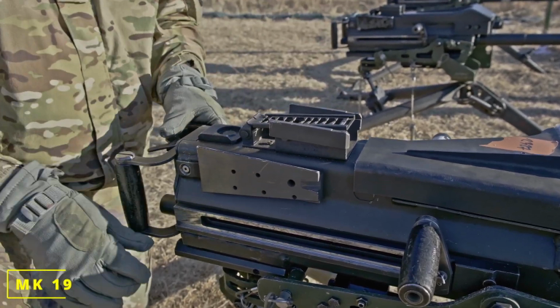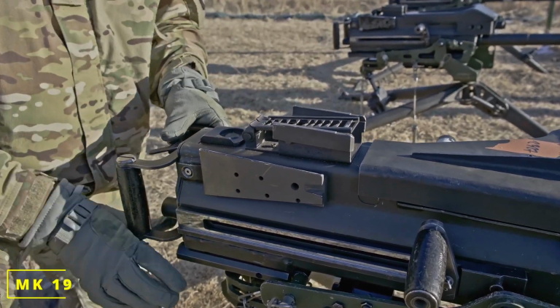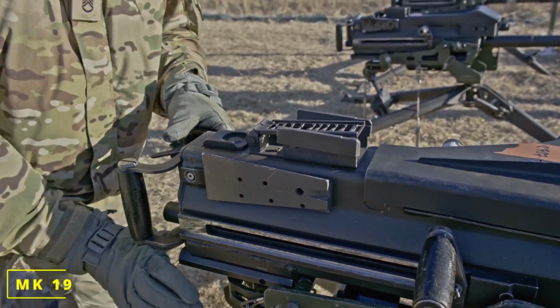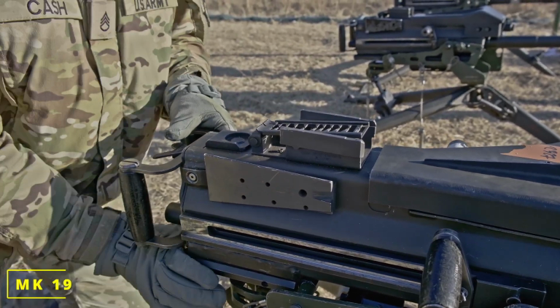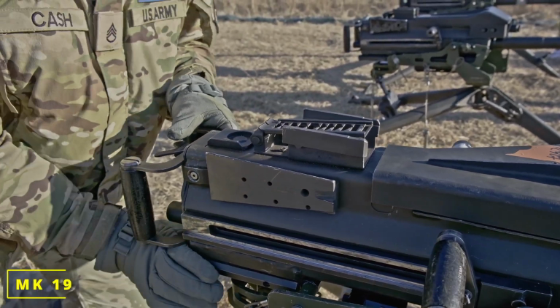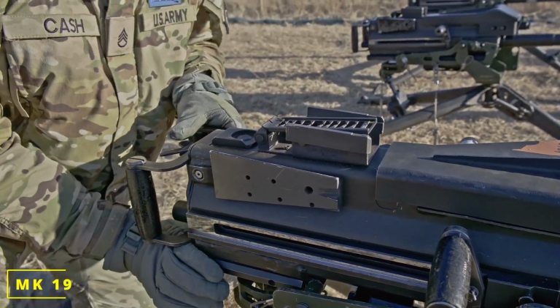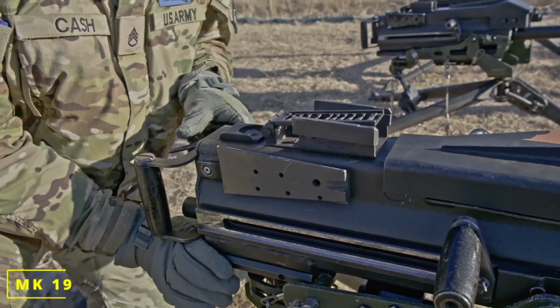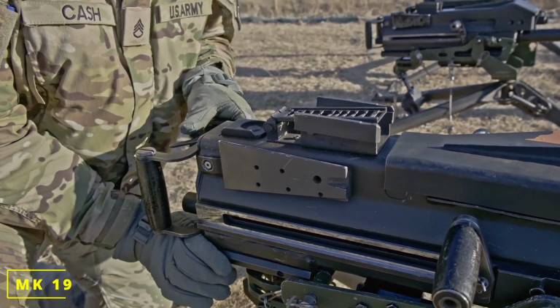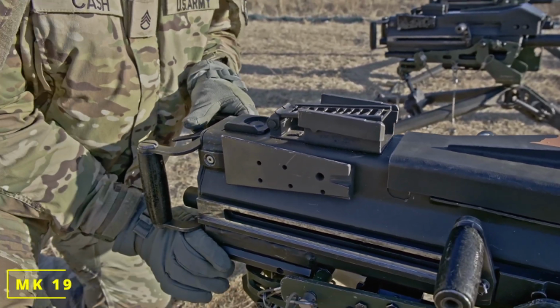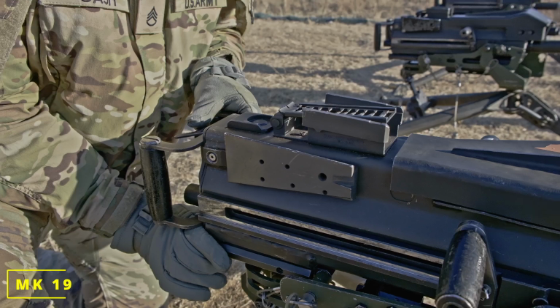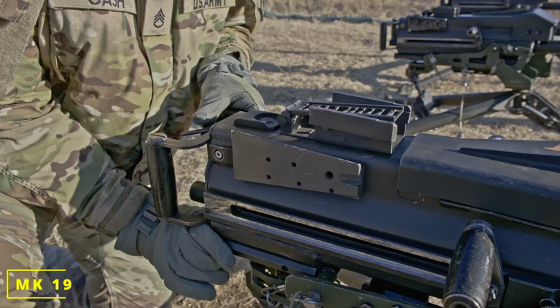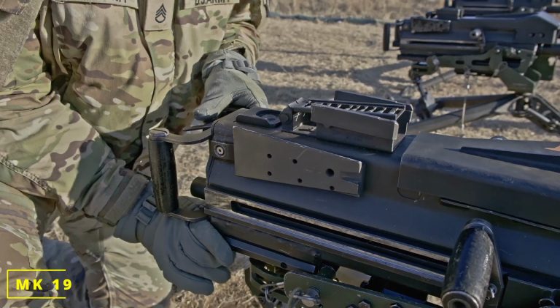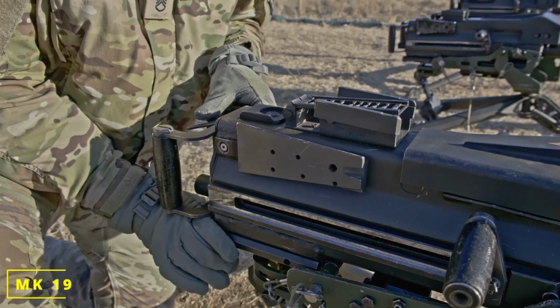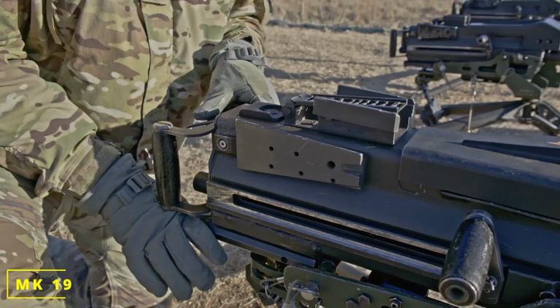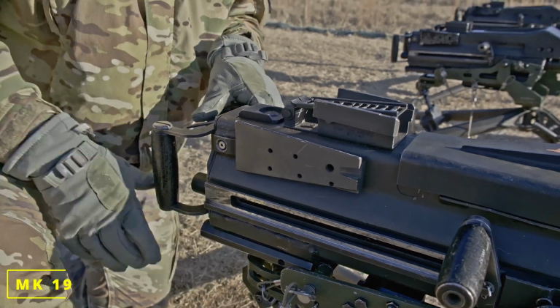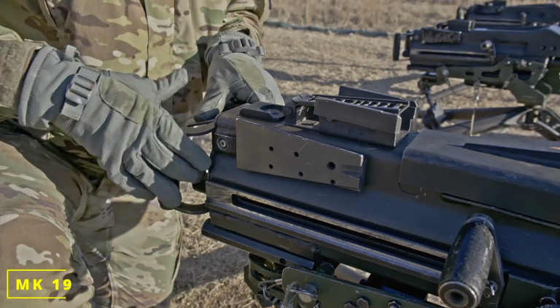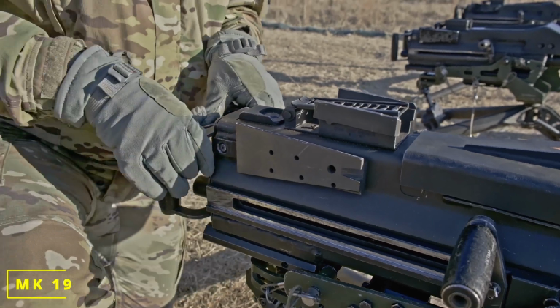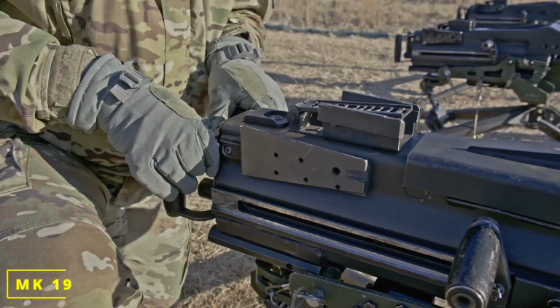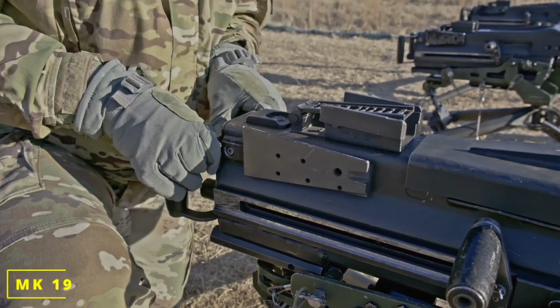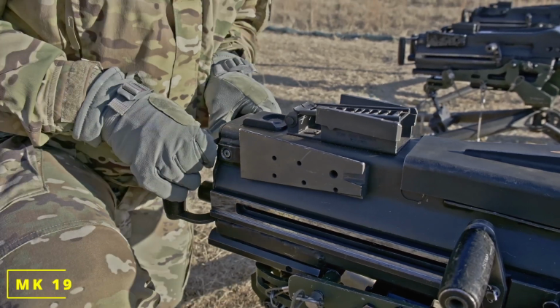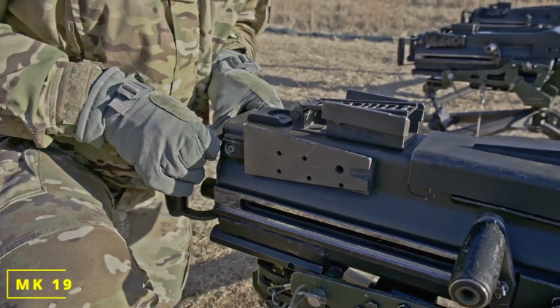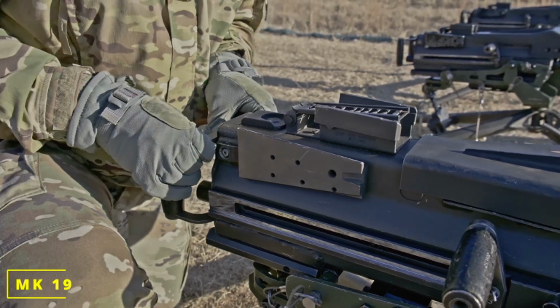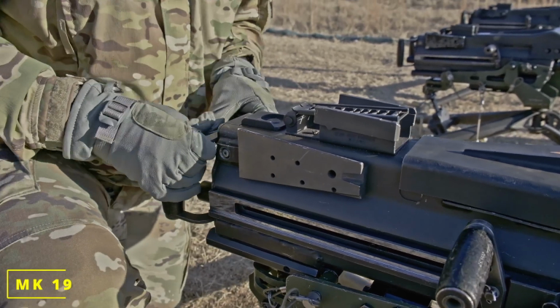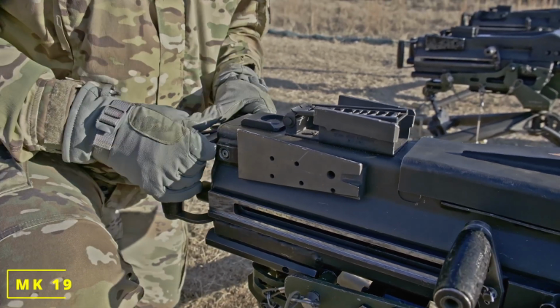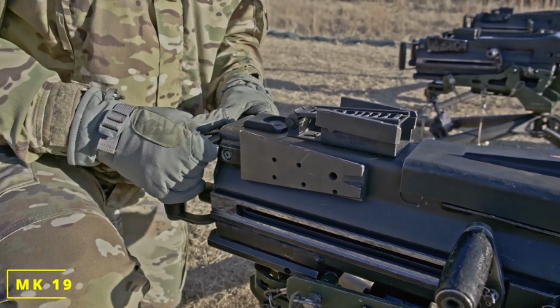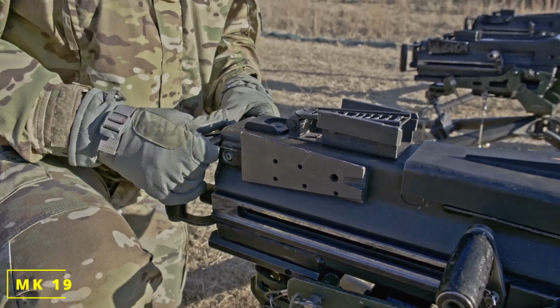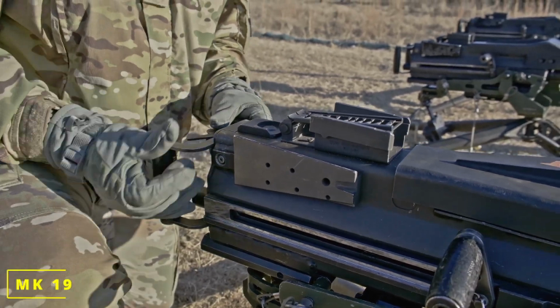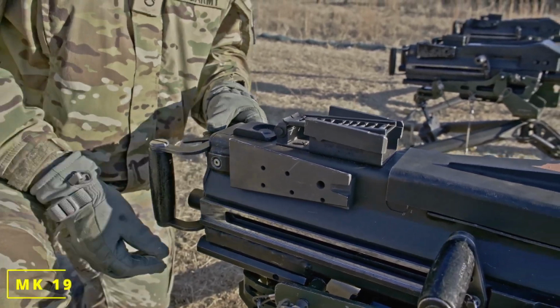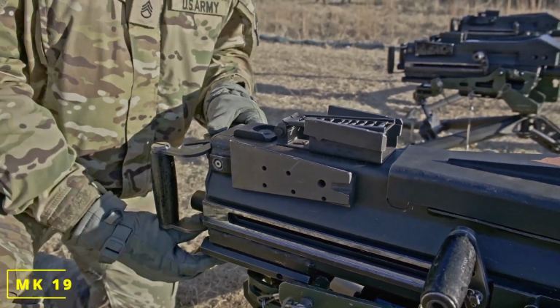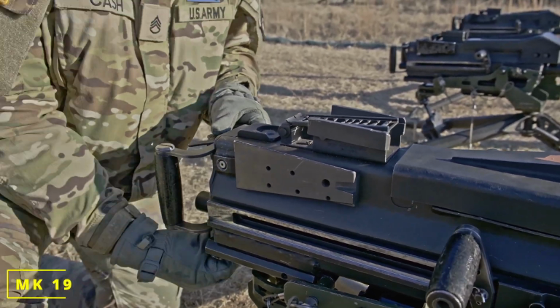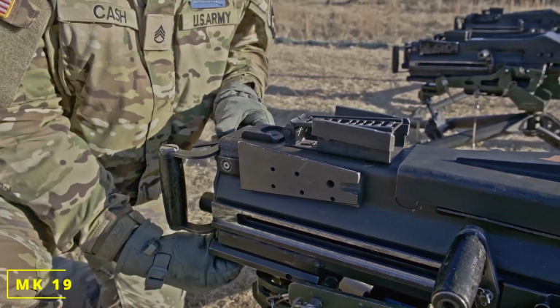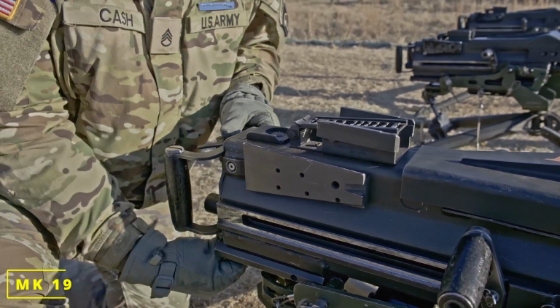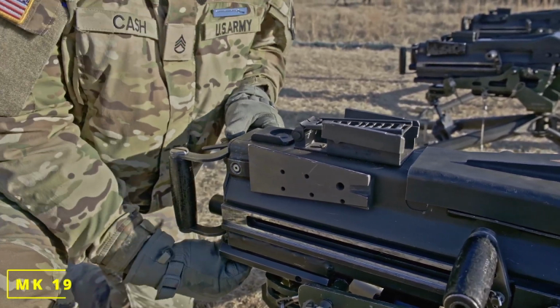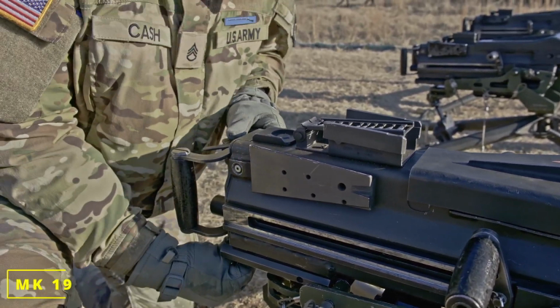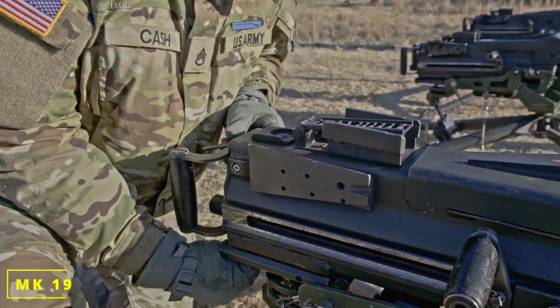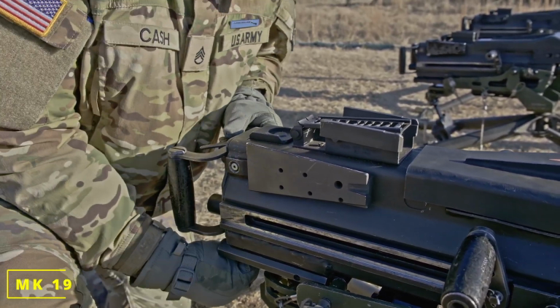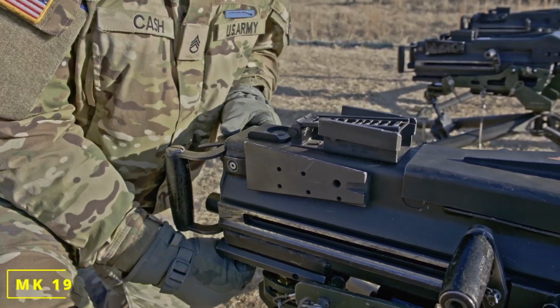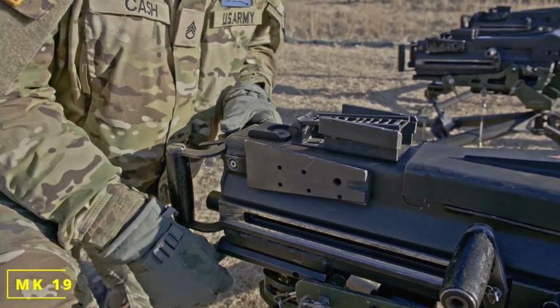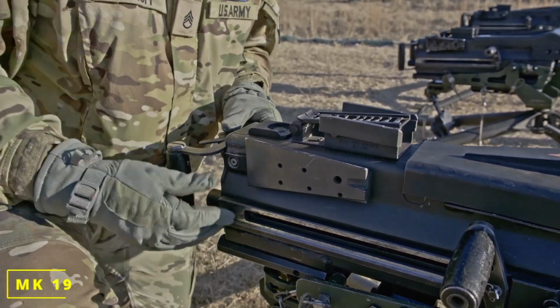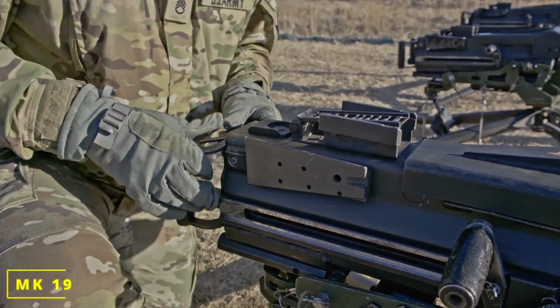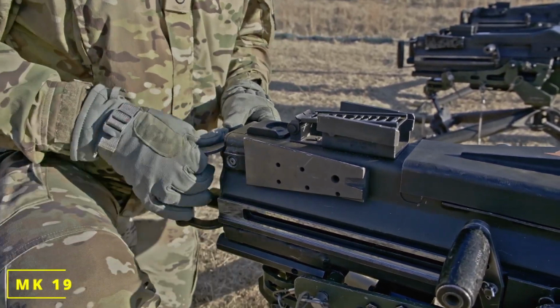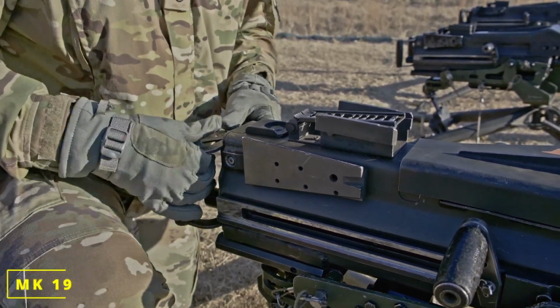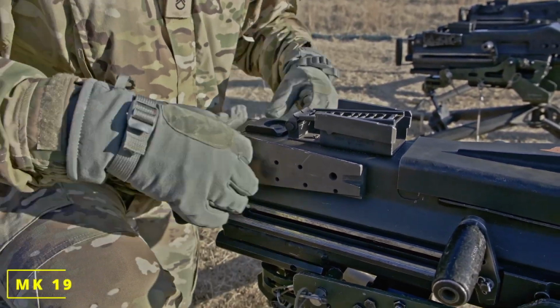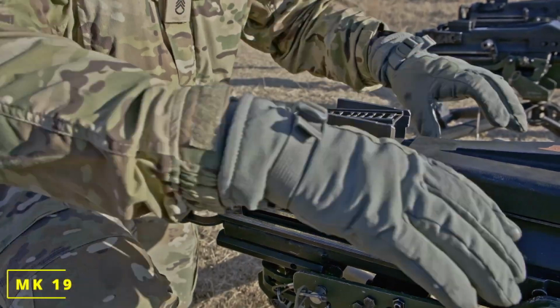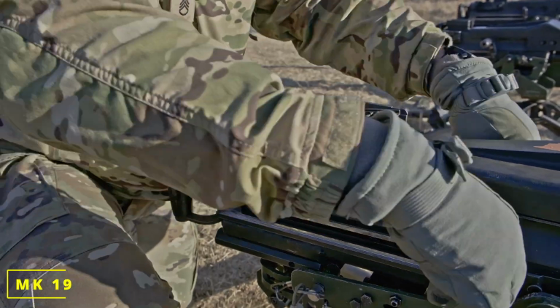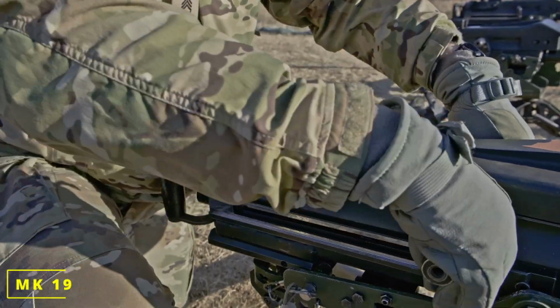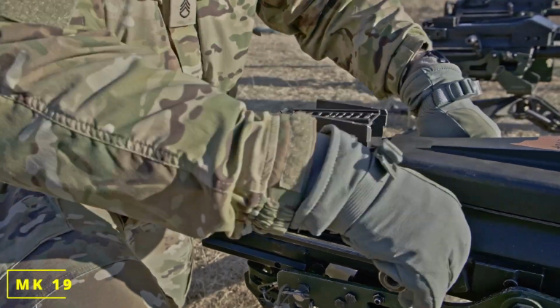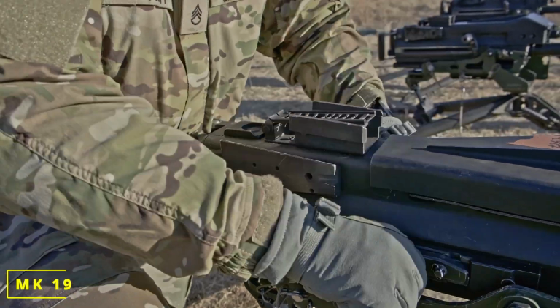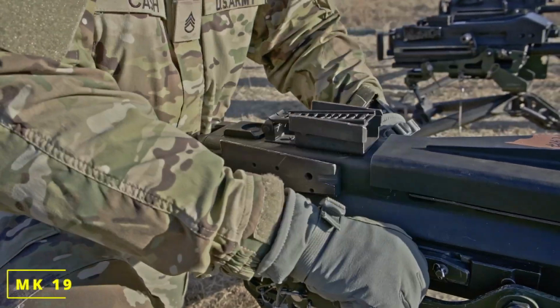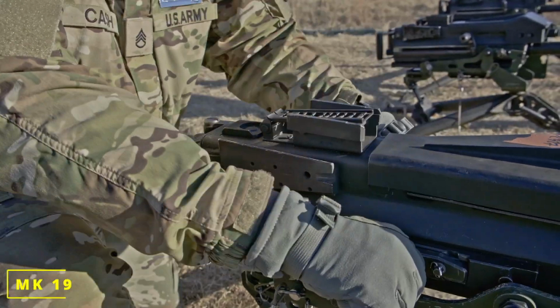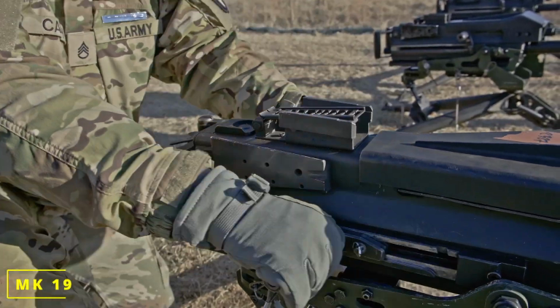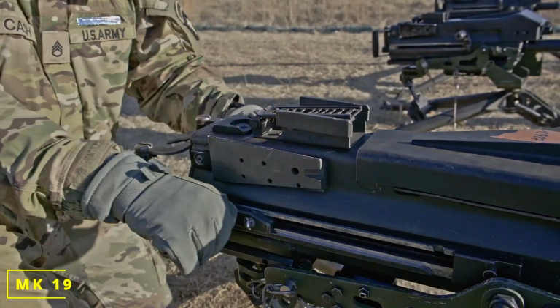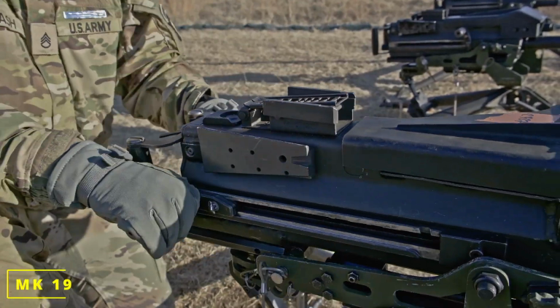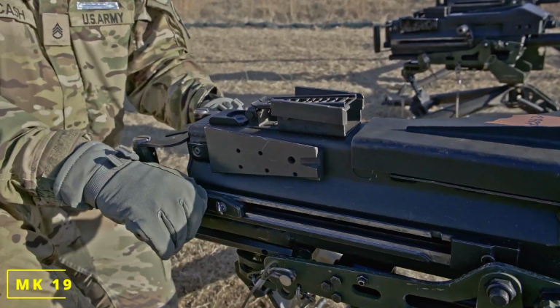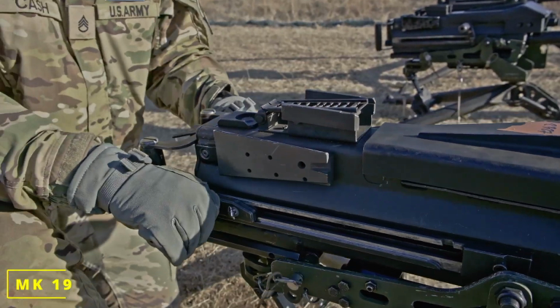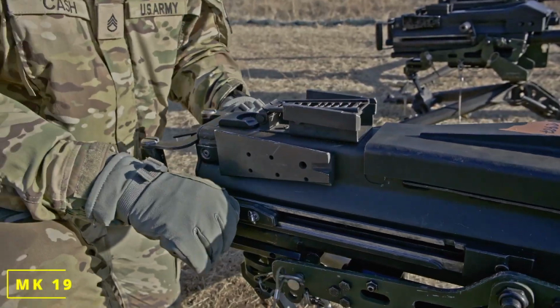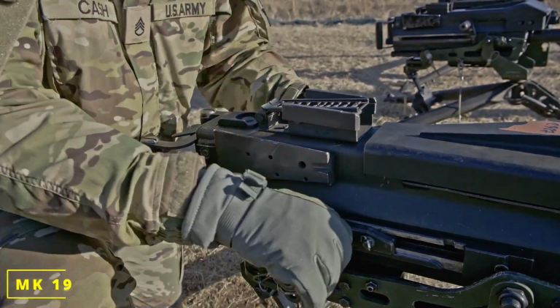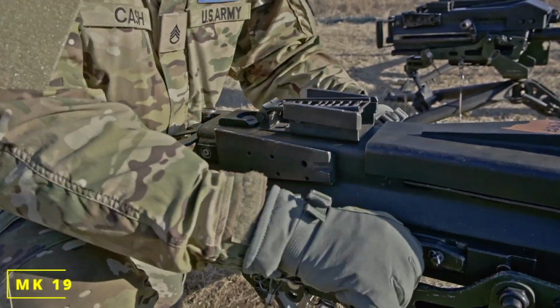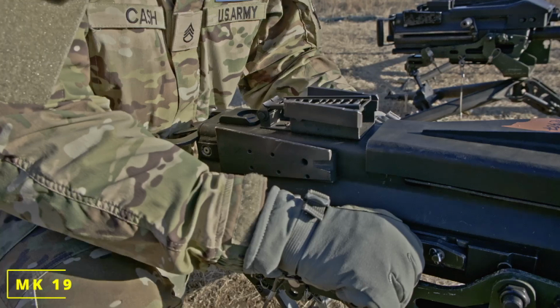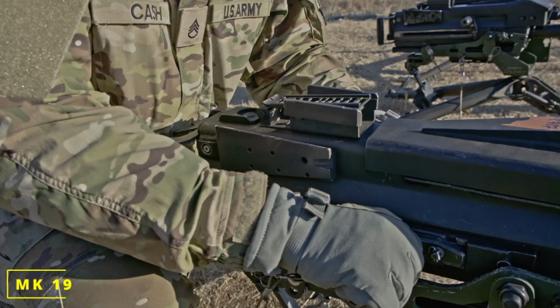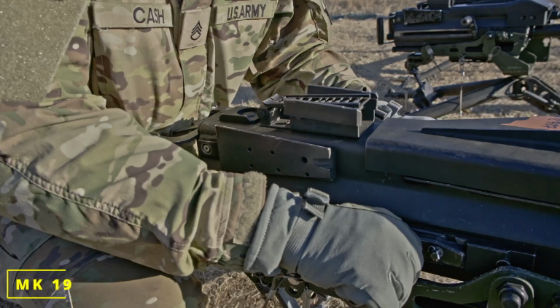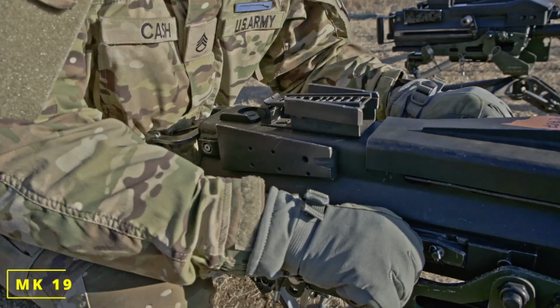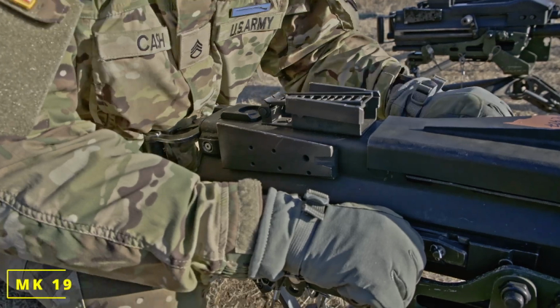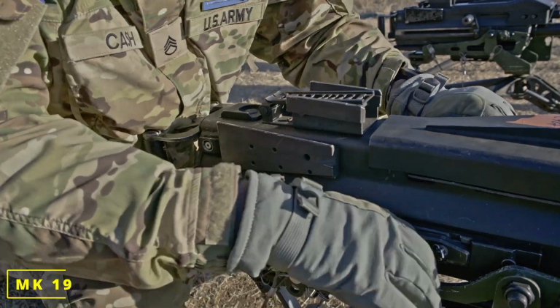I'm going to place it back on fire. Engage. Add ammo. Place it on safe — back, forward, one up.